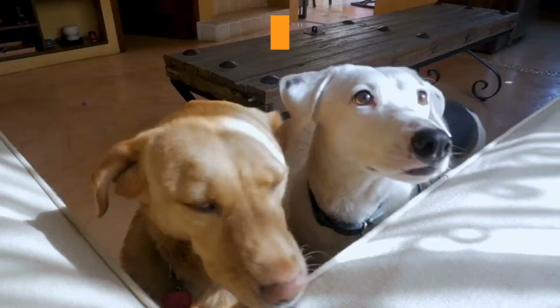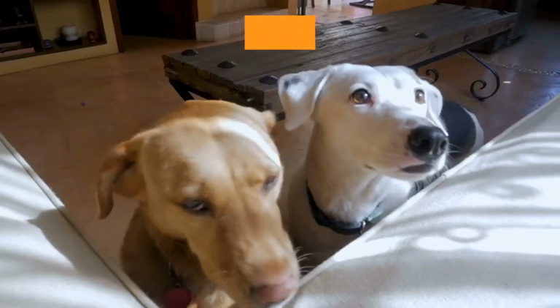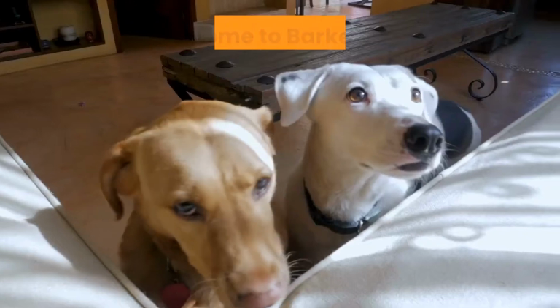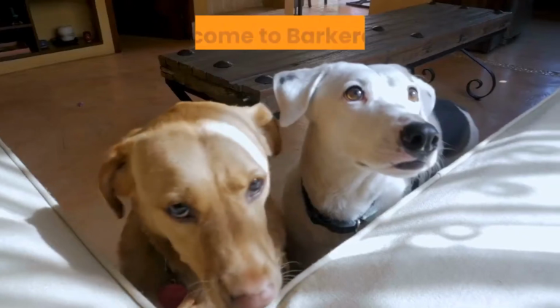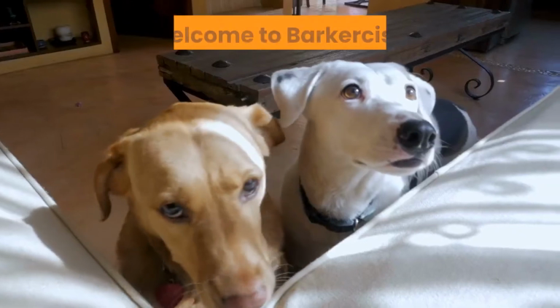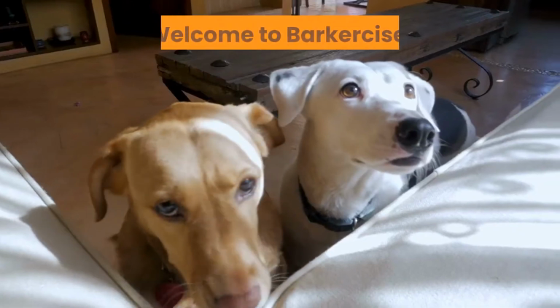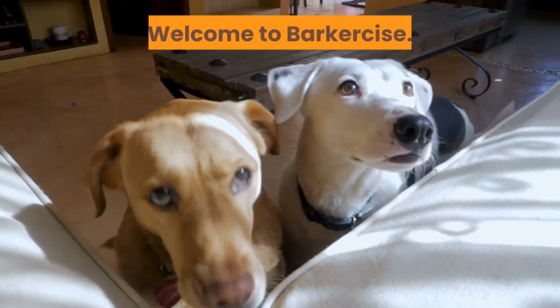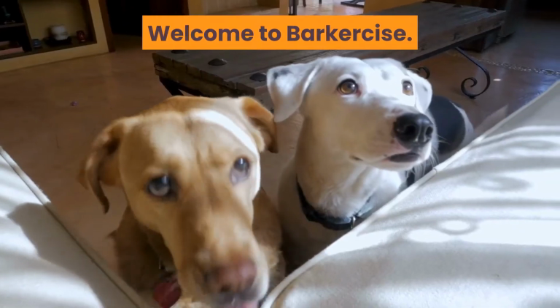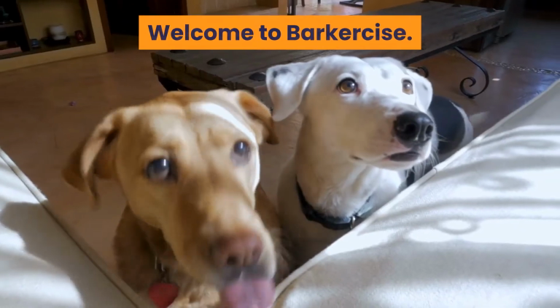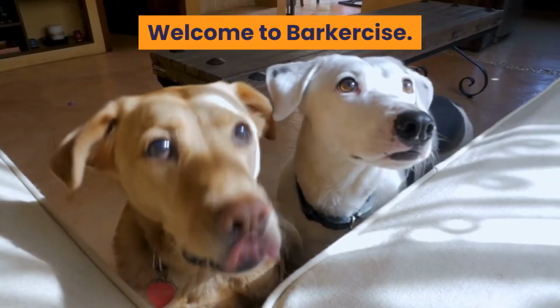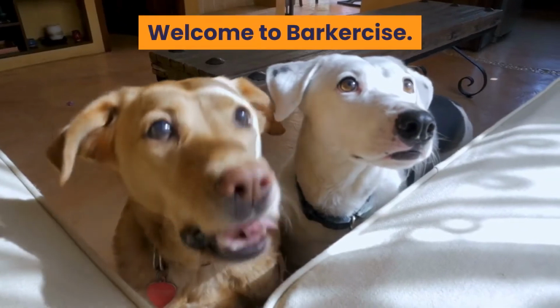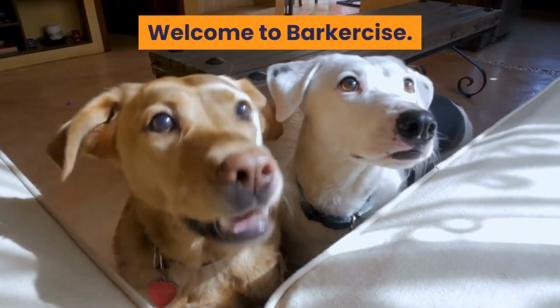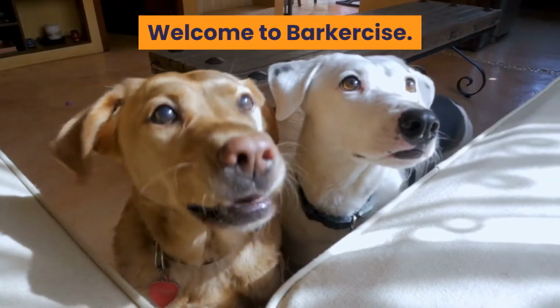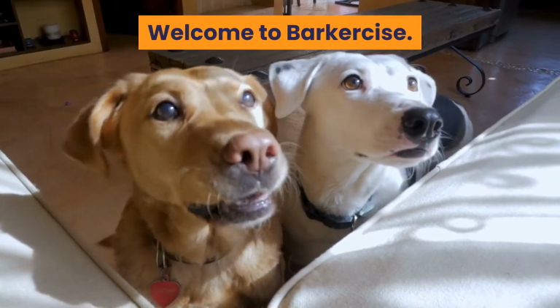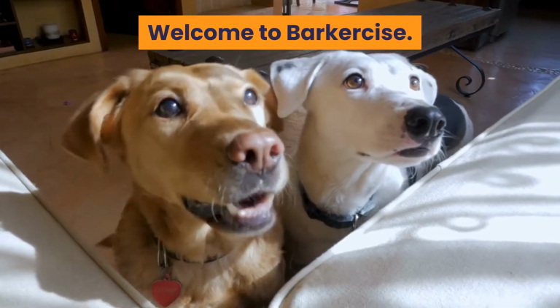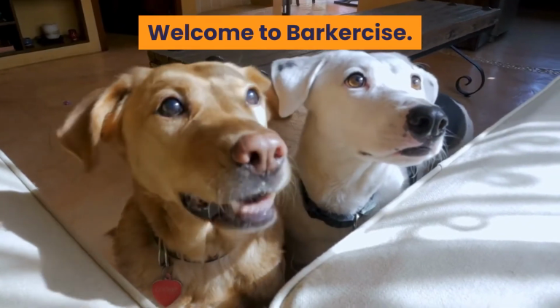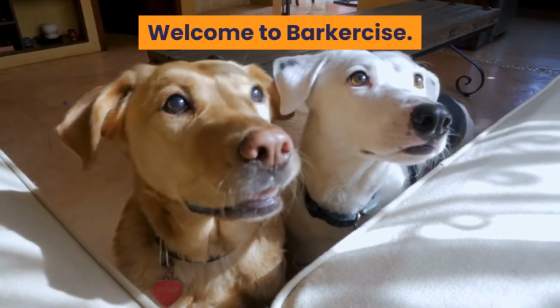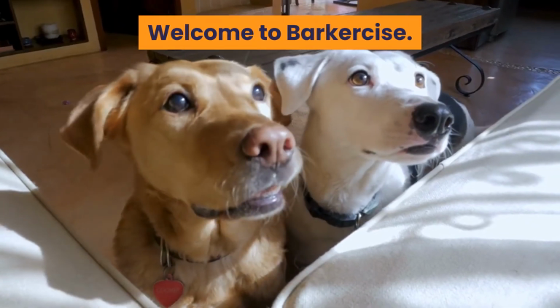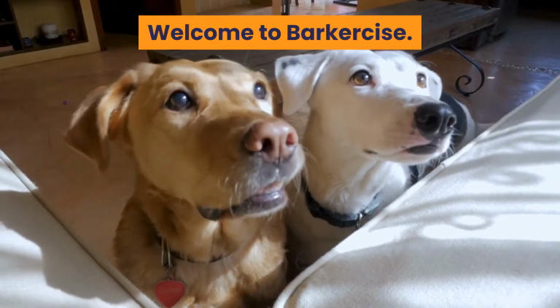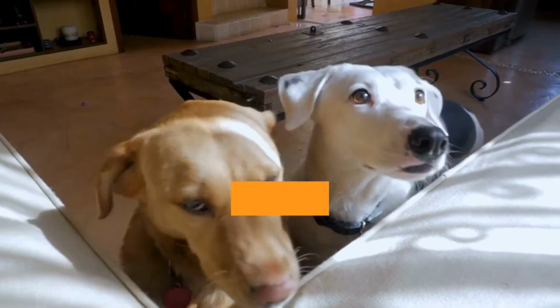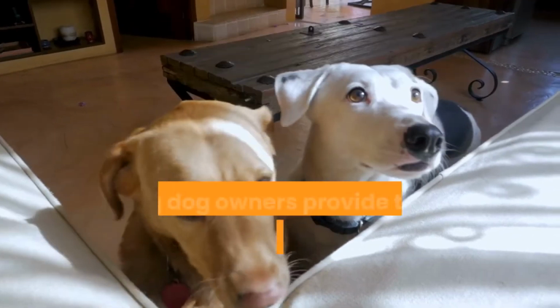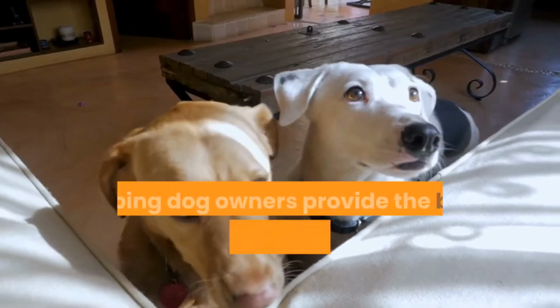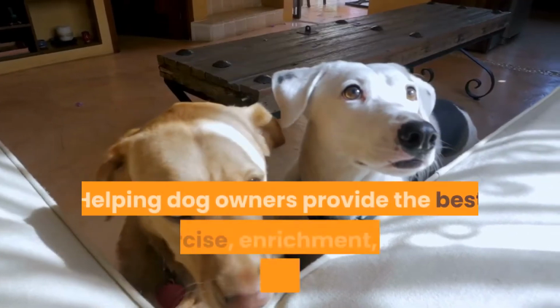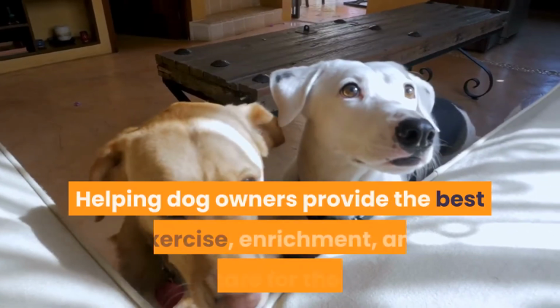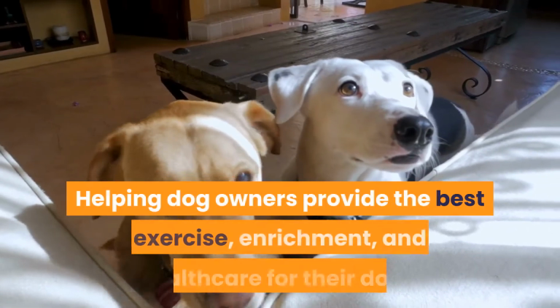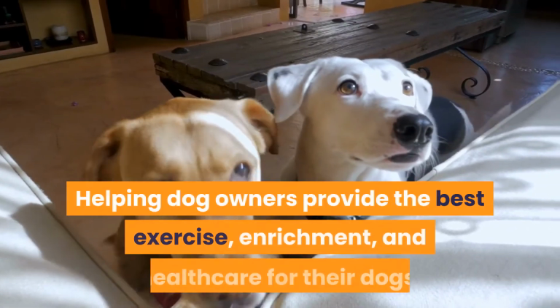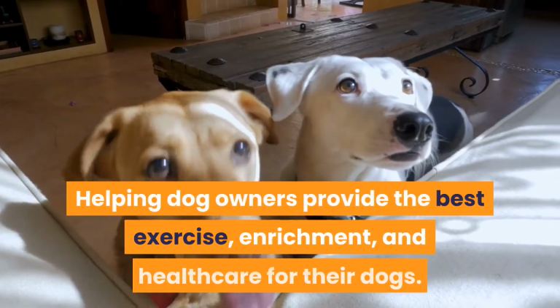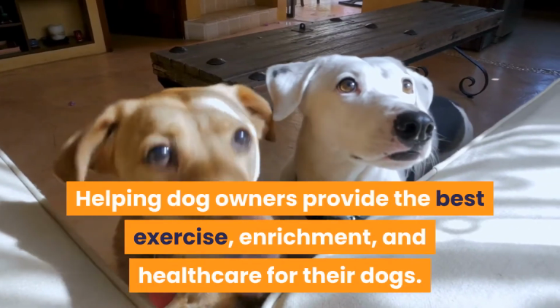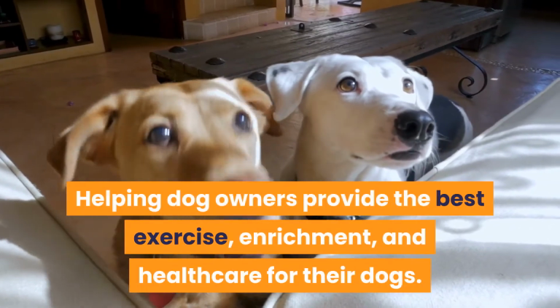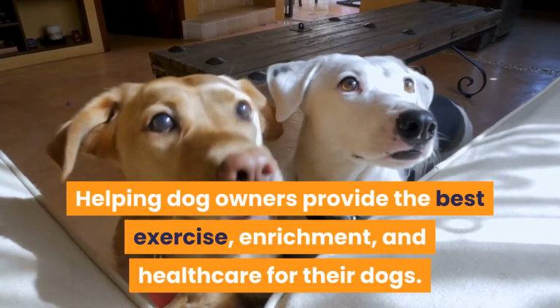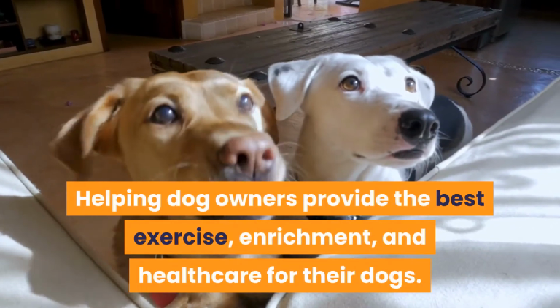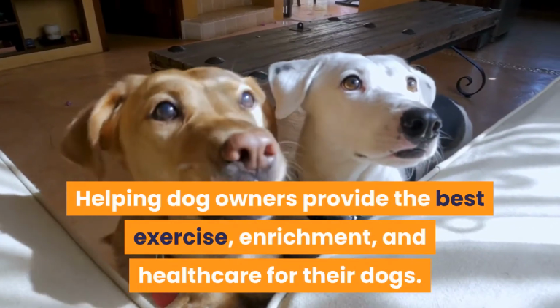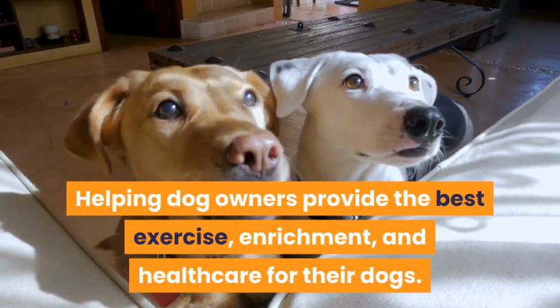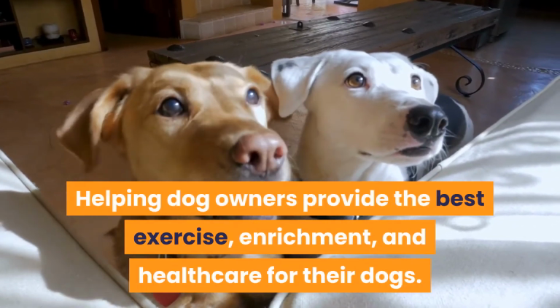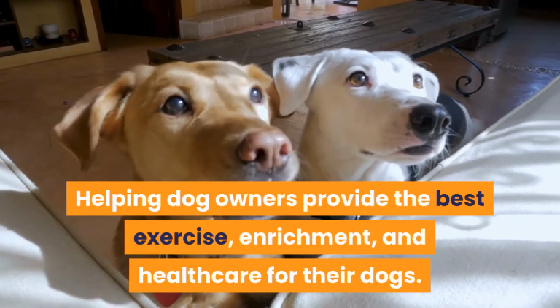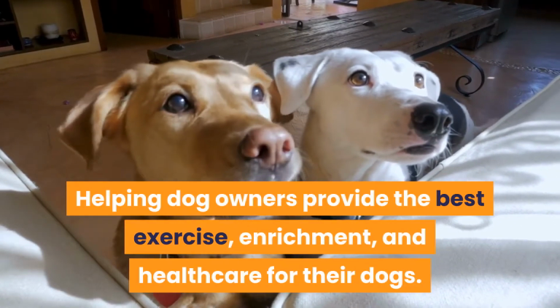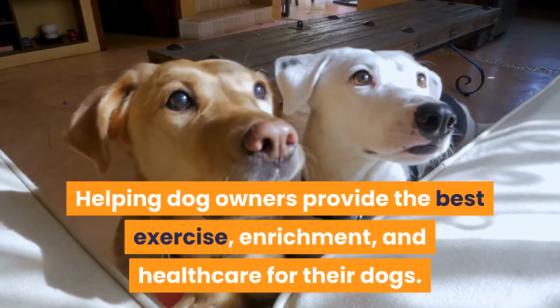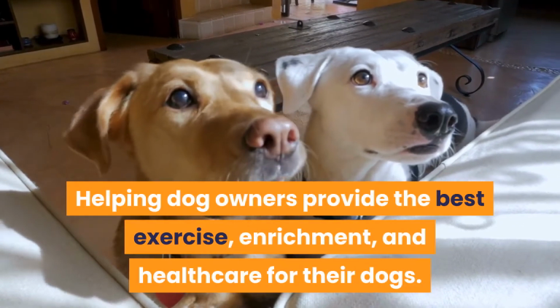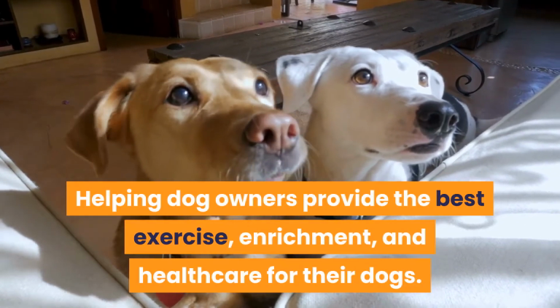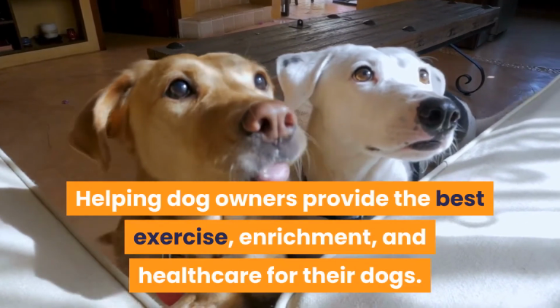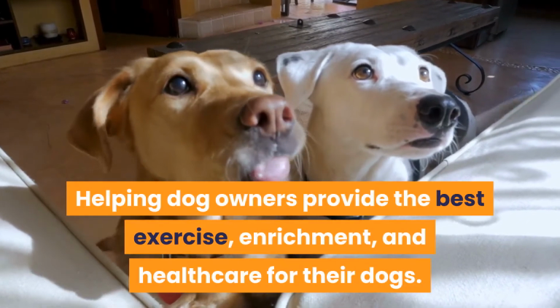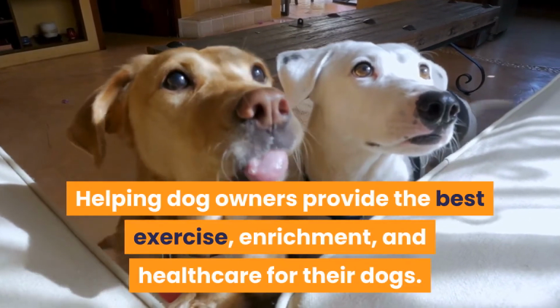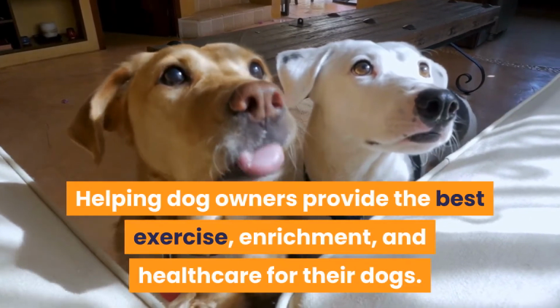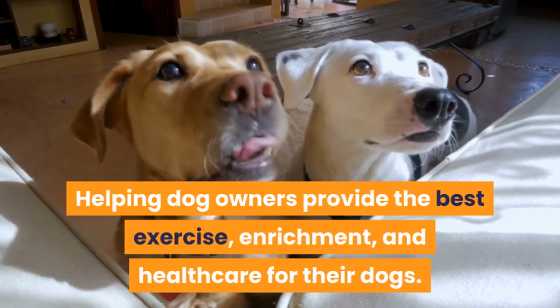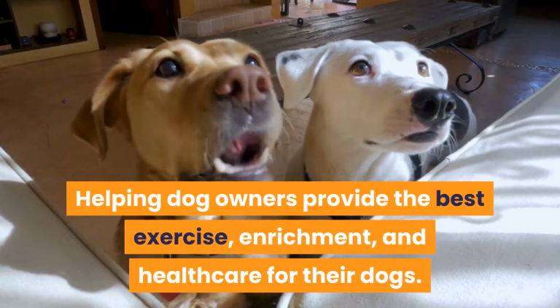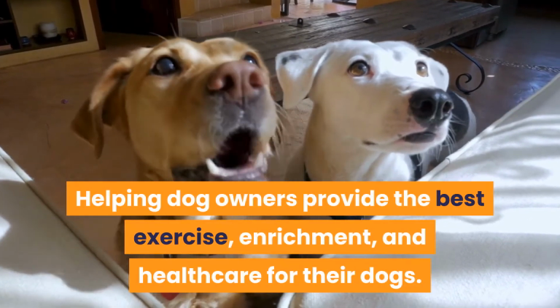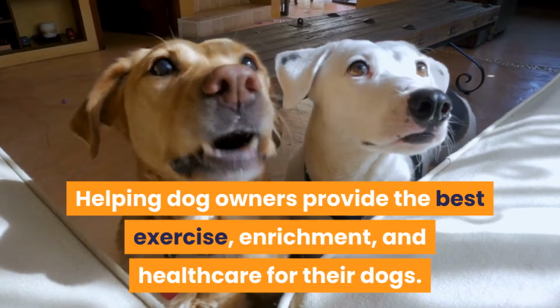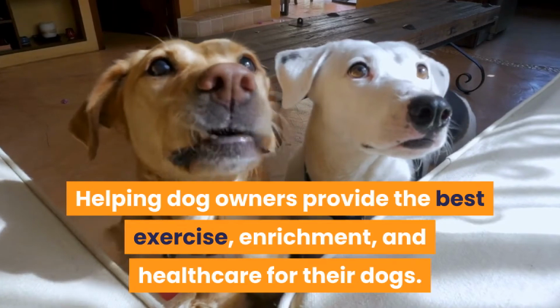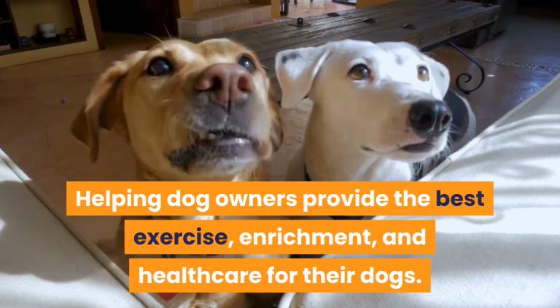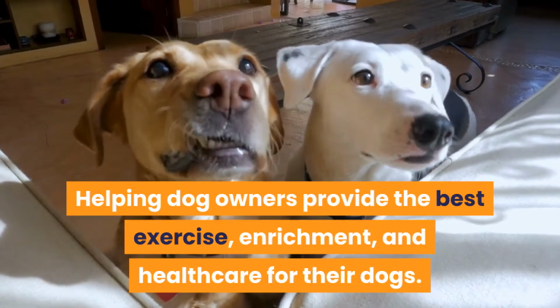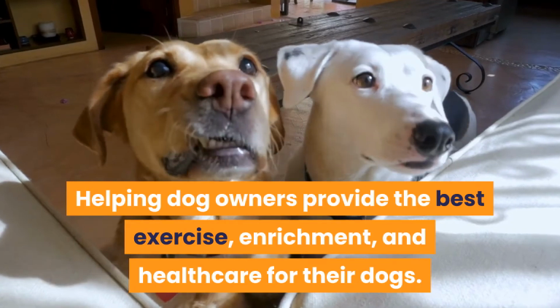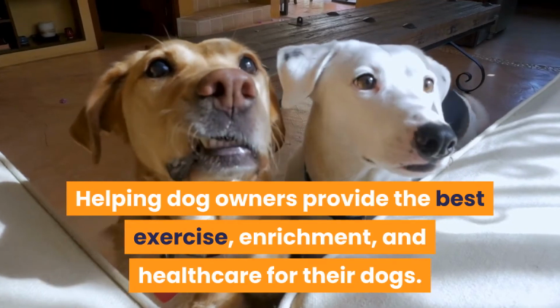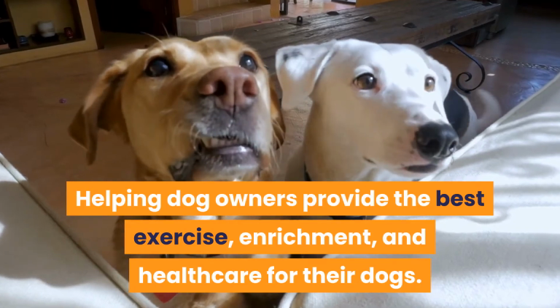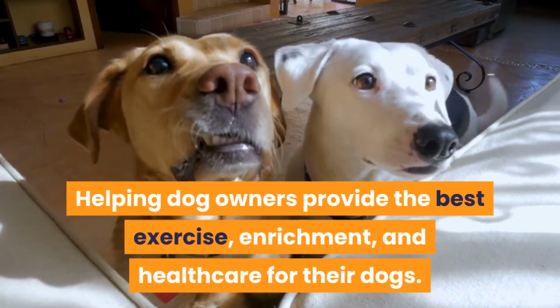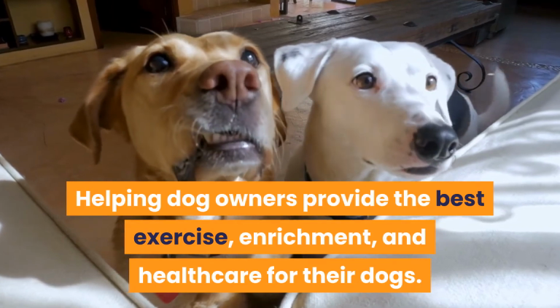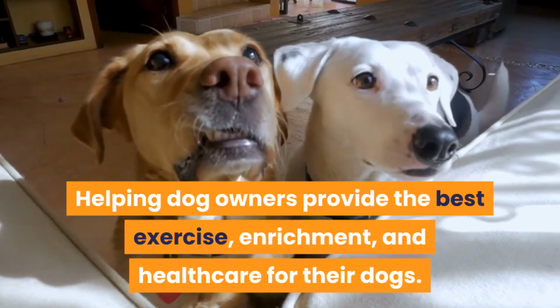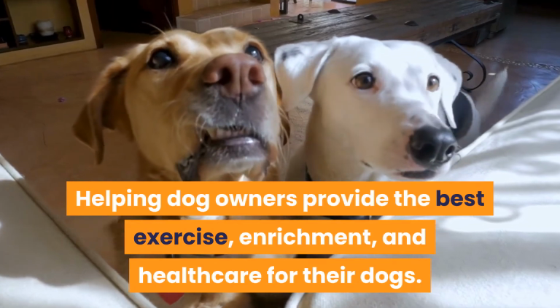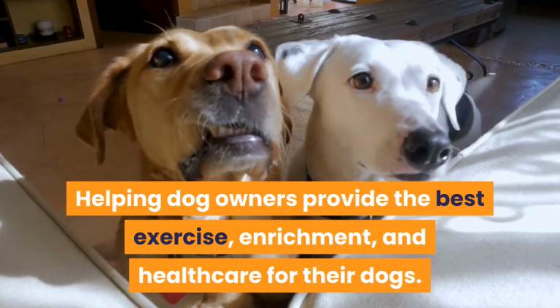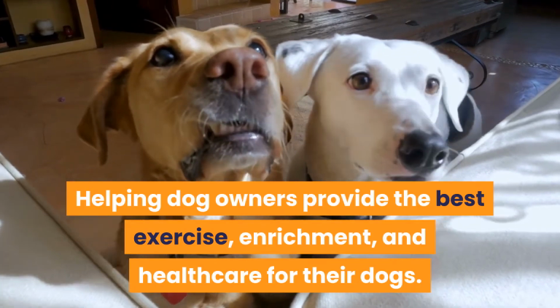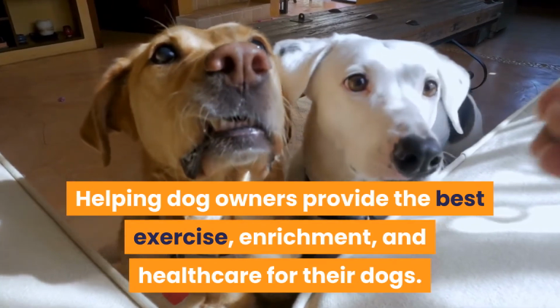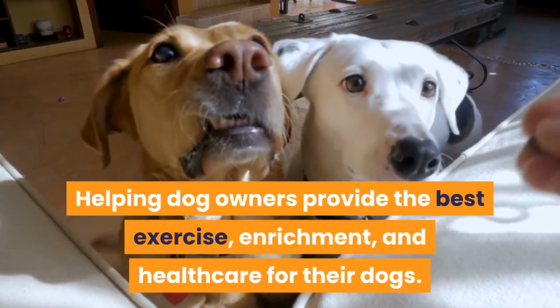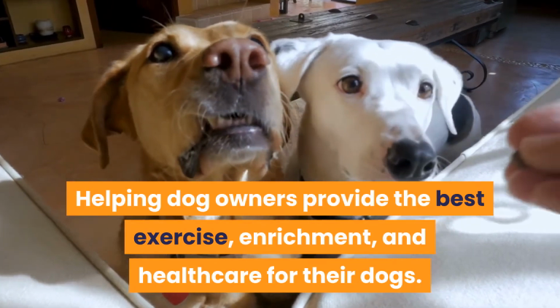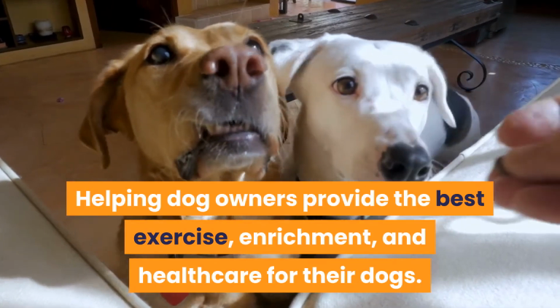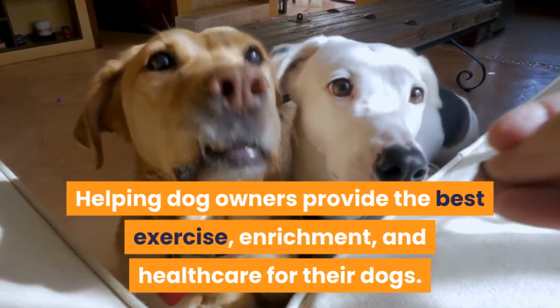Welcome to BarkerSize, helping dog owners provide the best exercise, enrichment, and healthcare for their dogs.